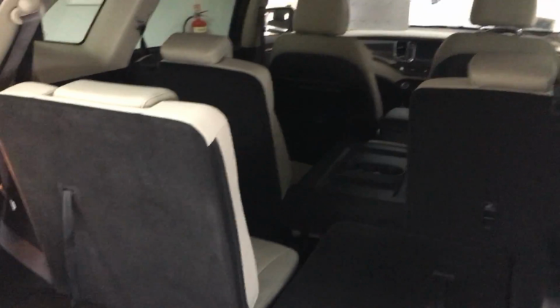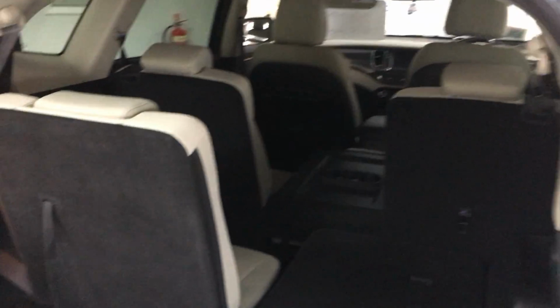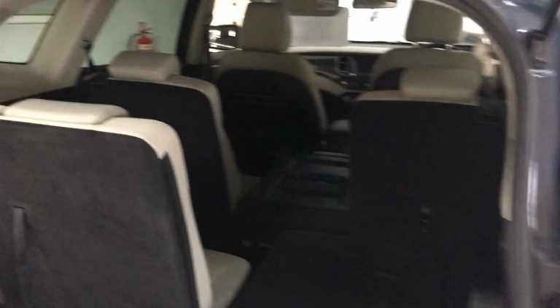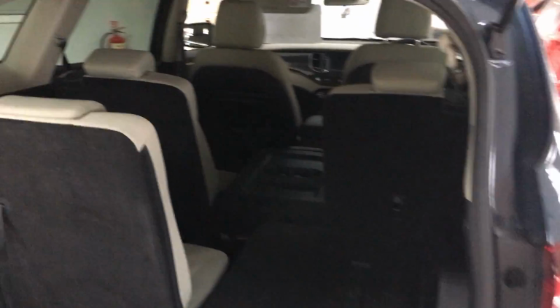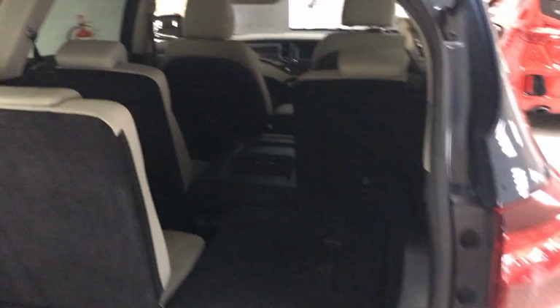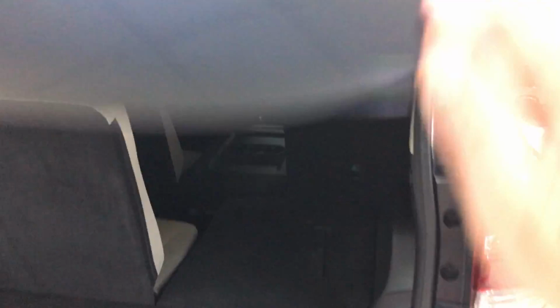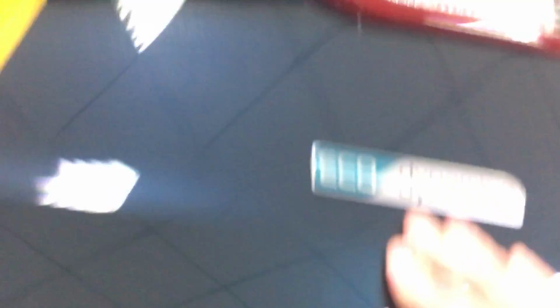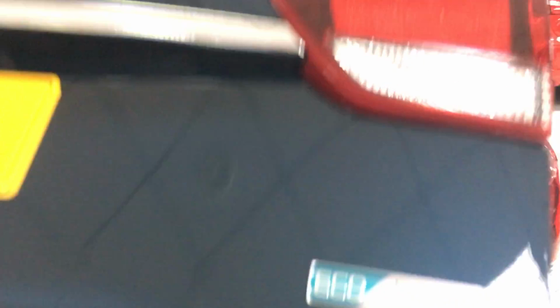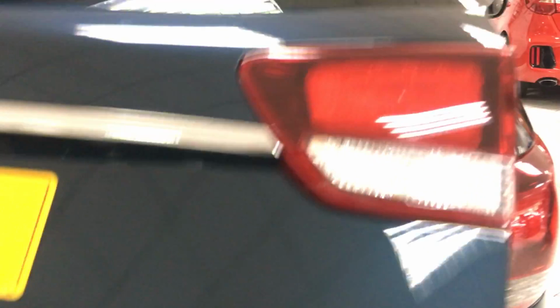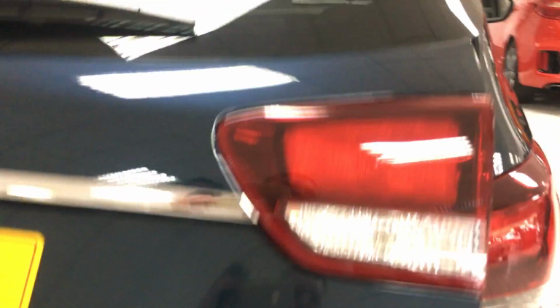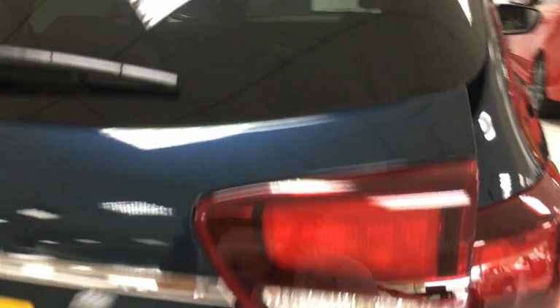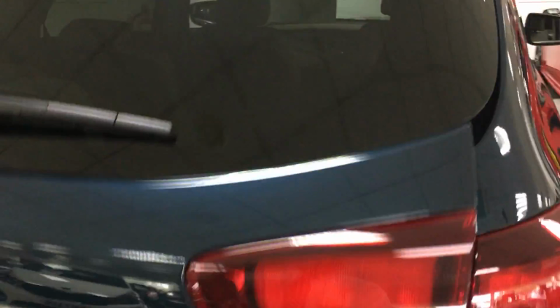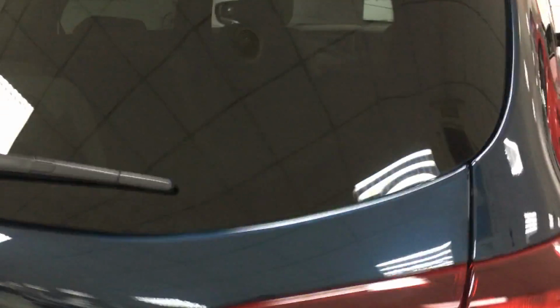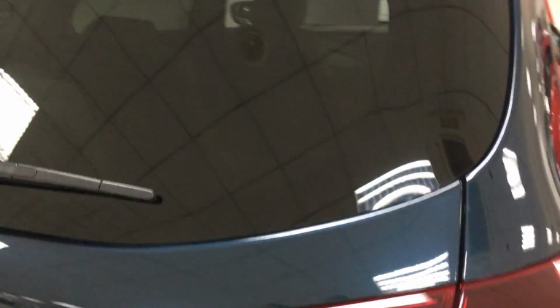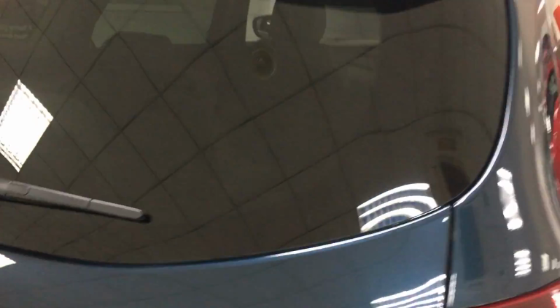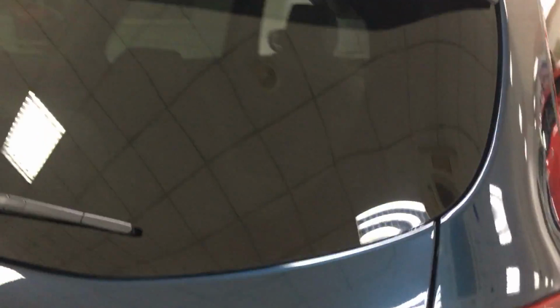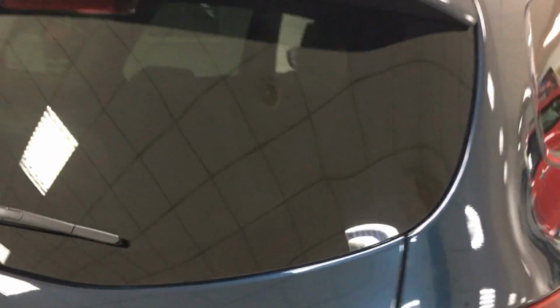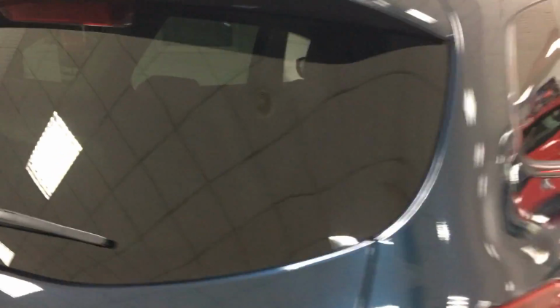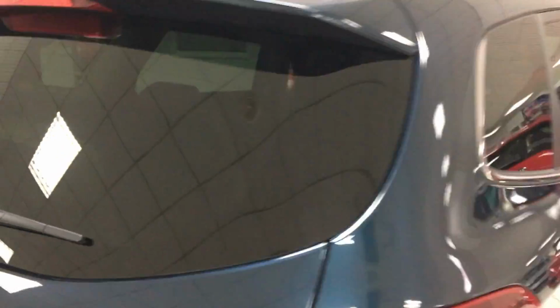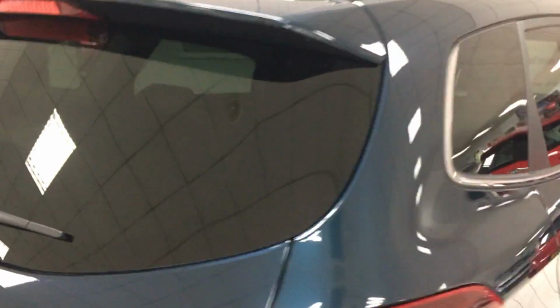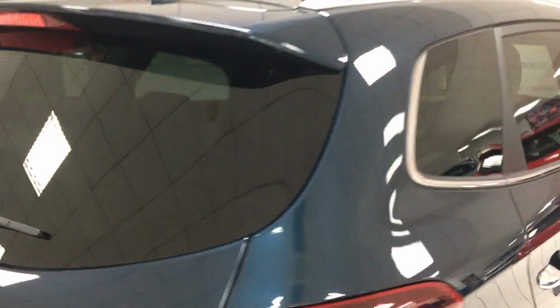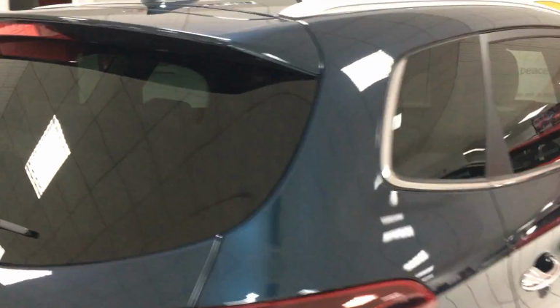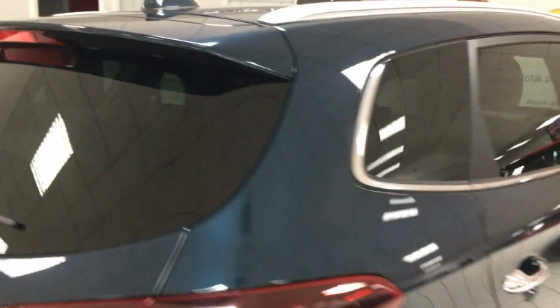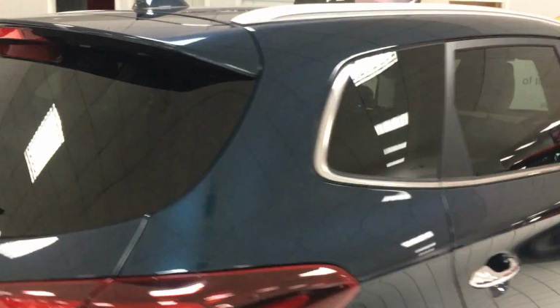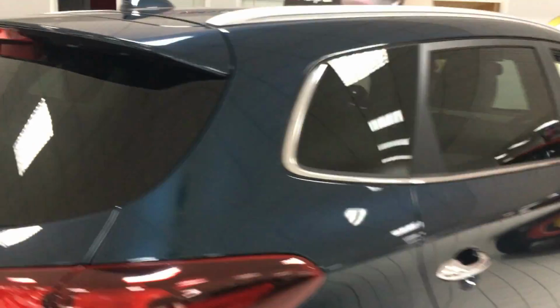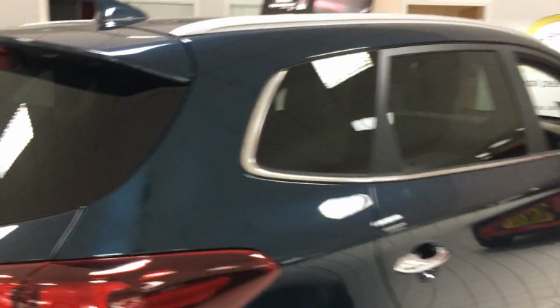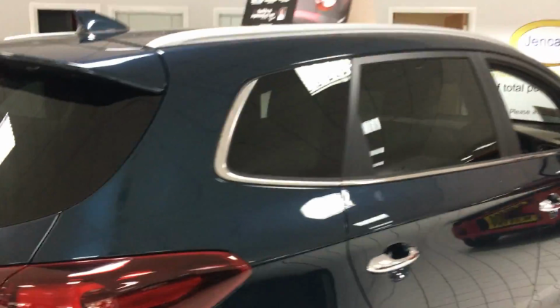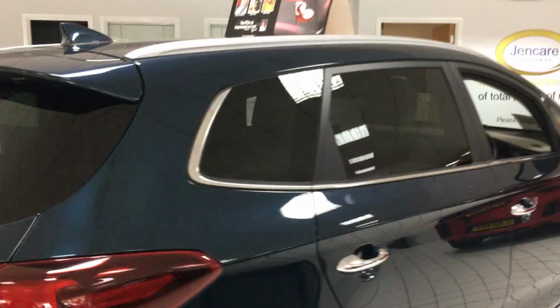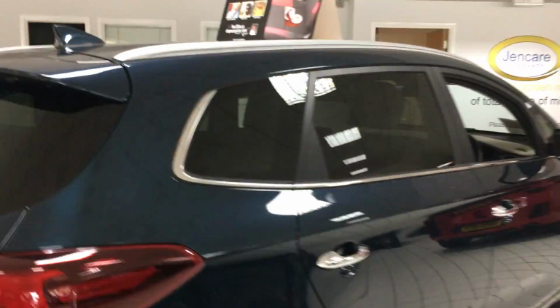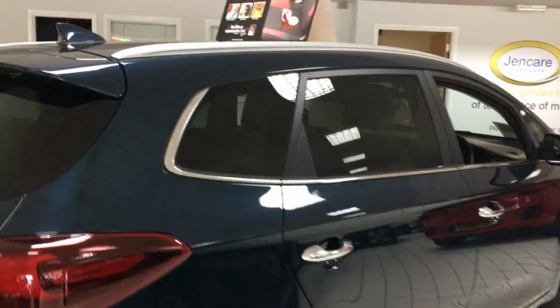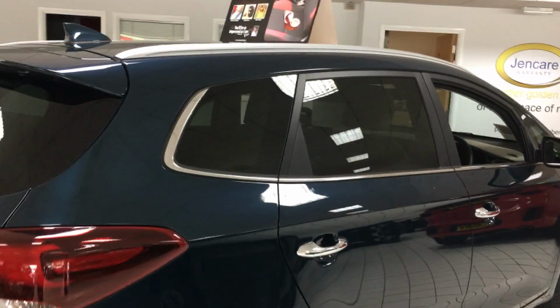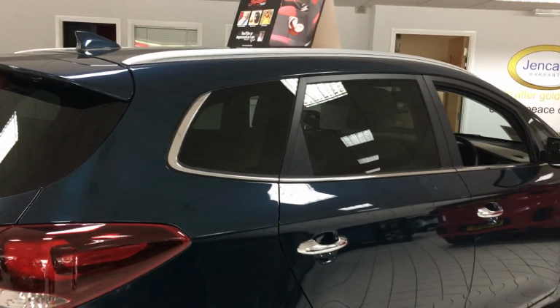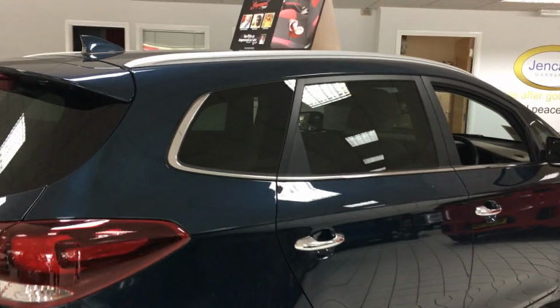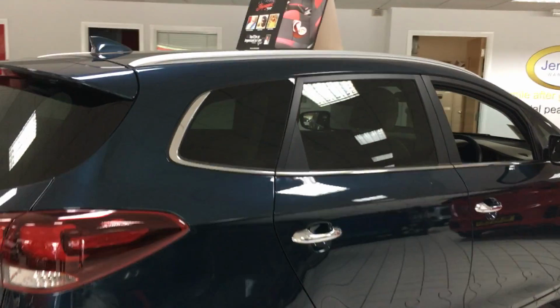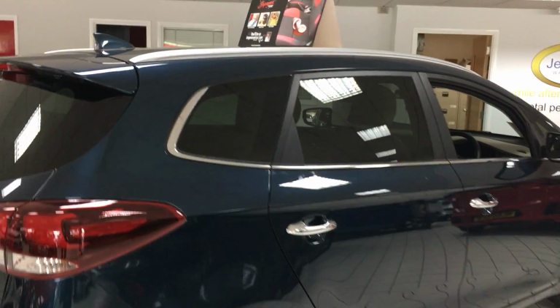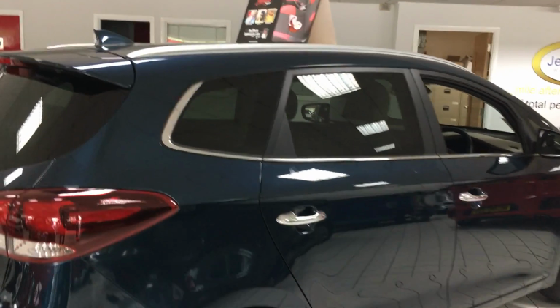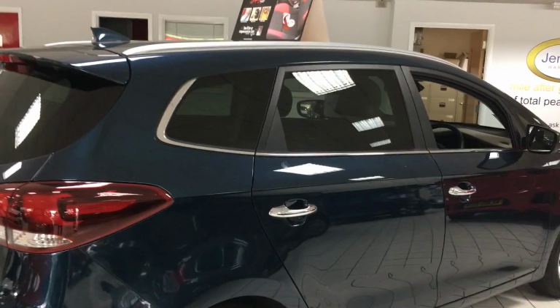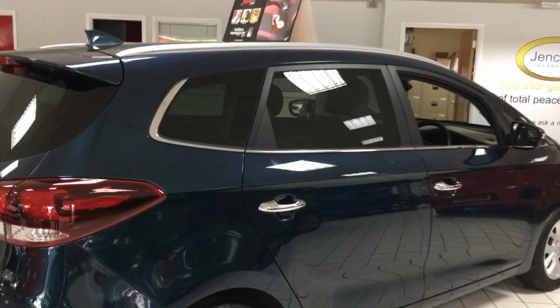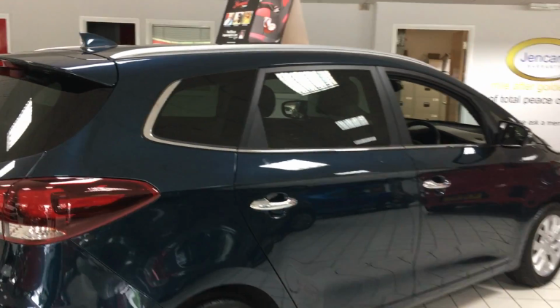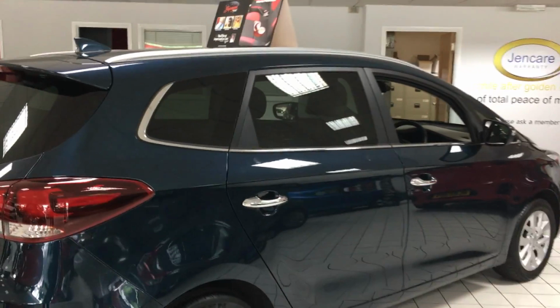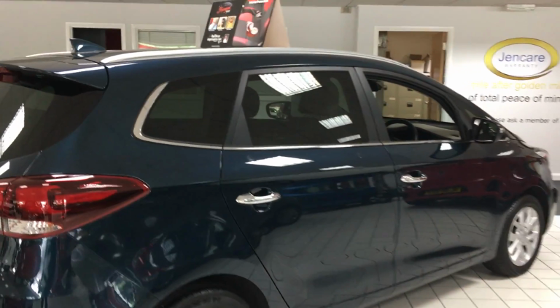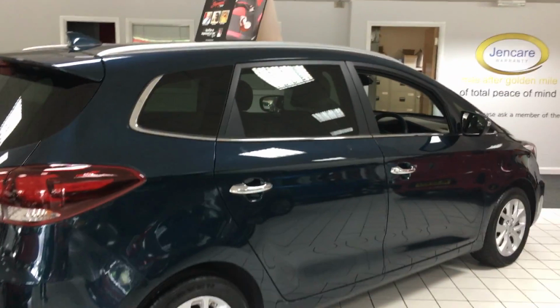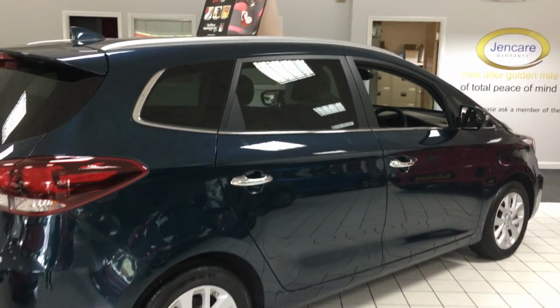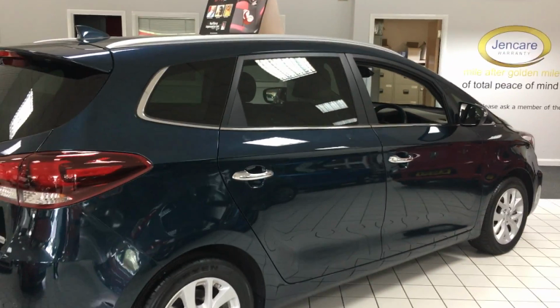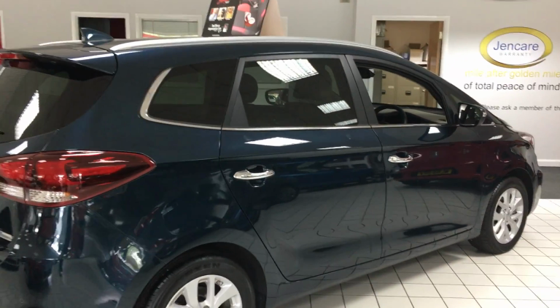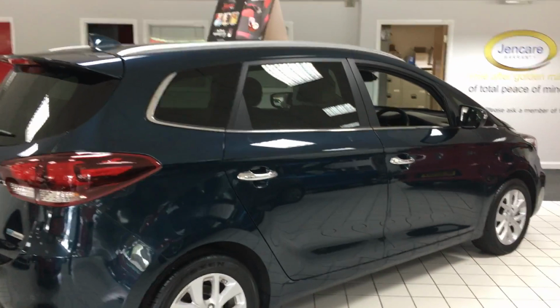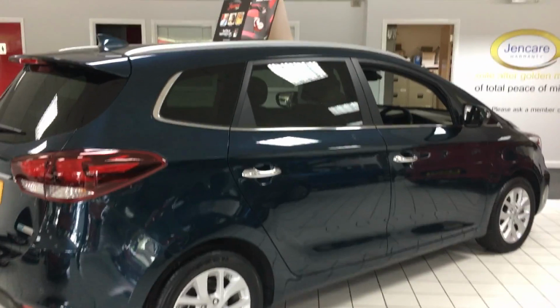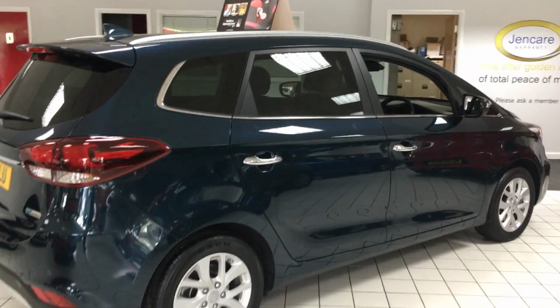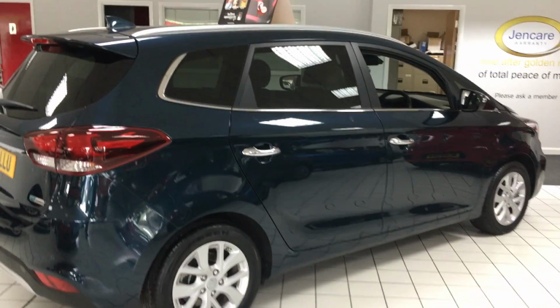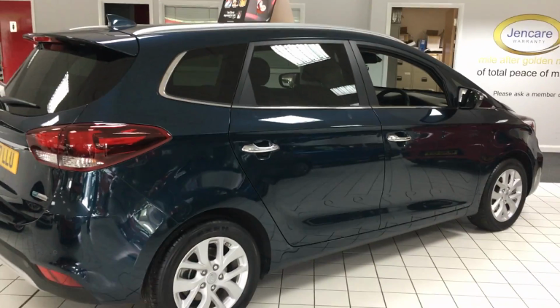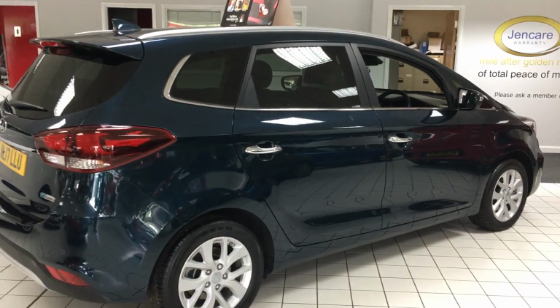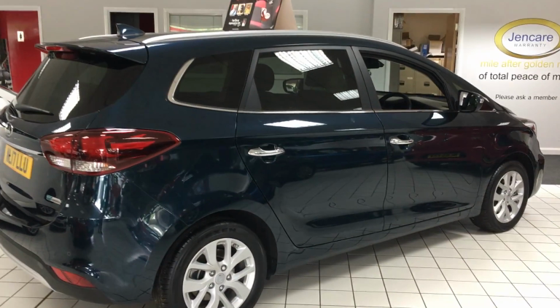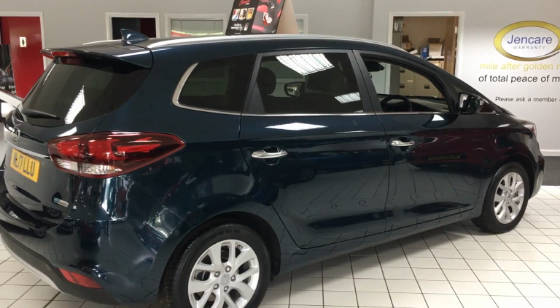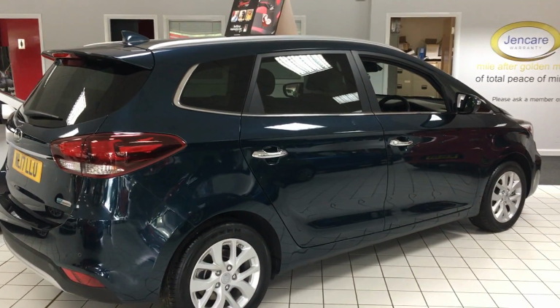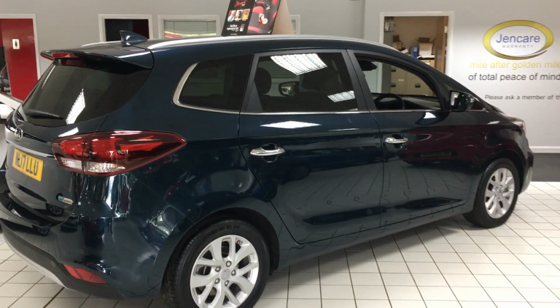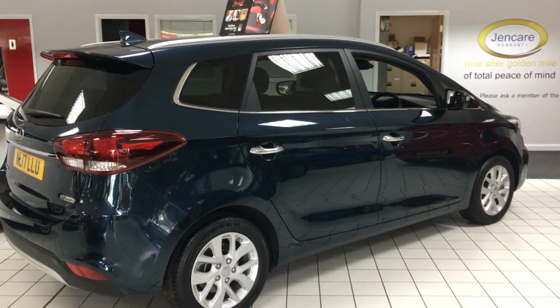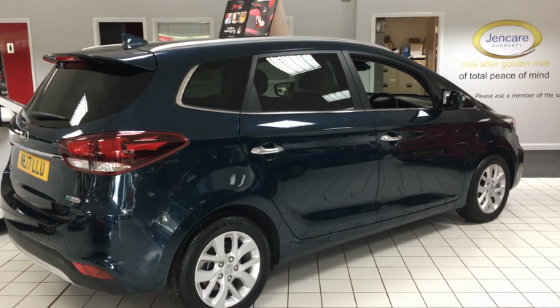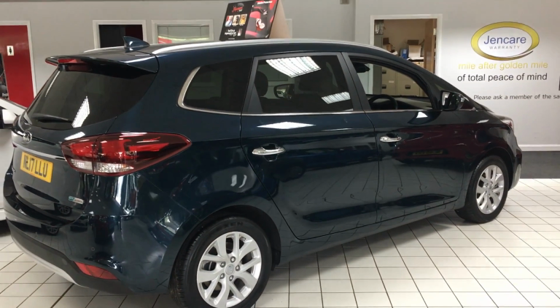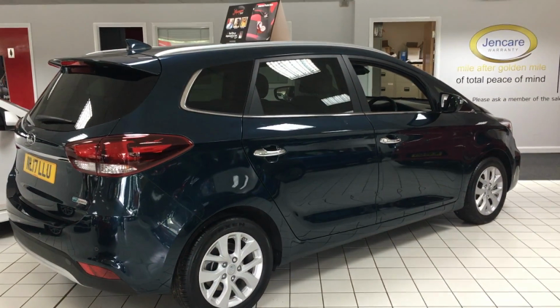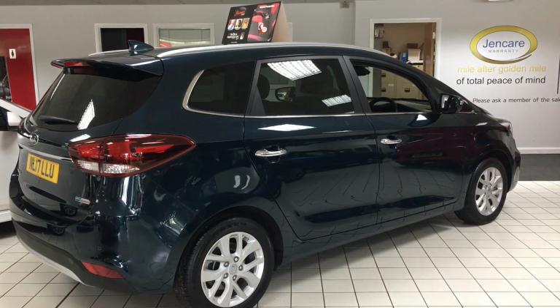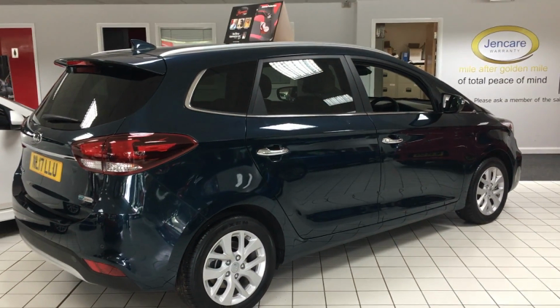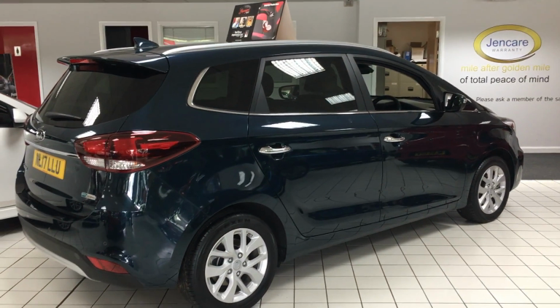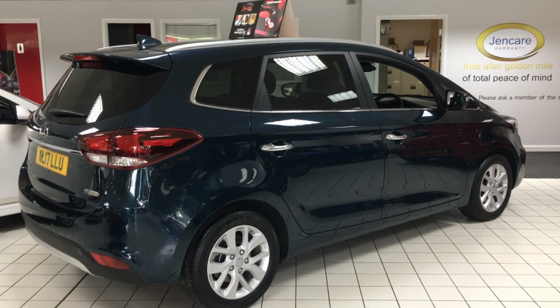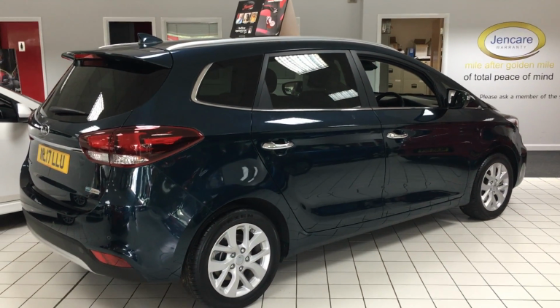For more information on this car or to book a test drive, get in touch down here at Jennings Kia Washington.